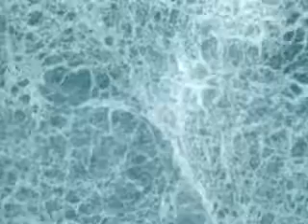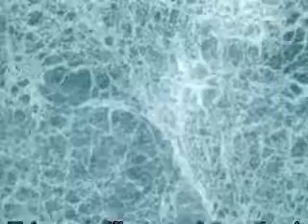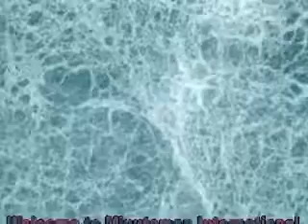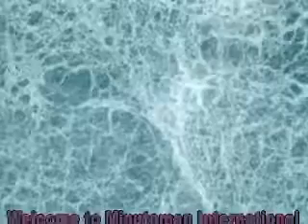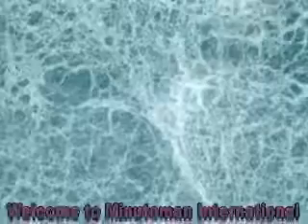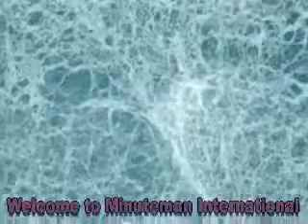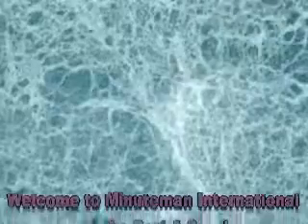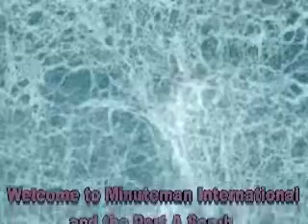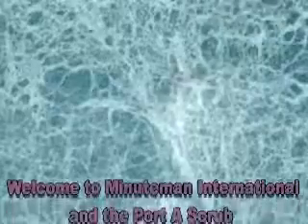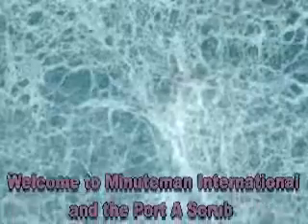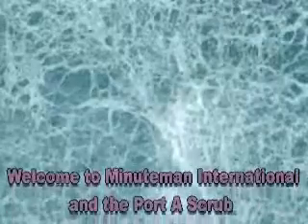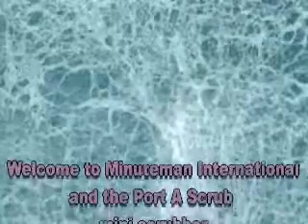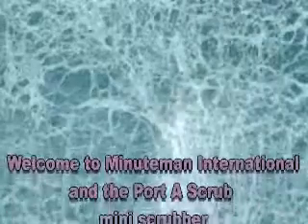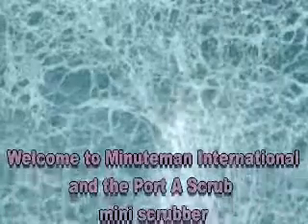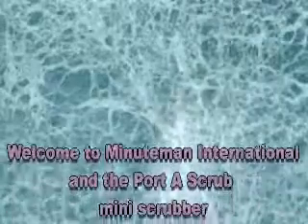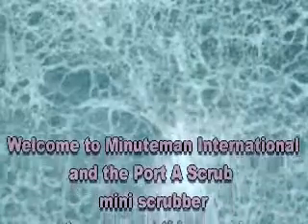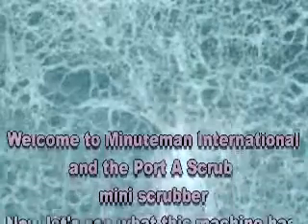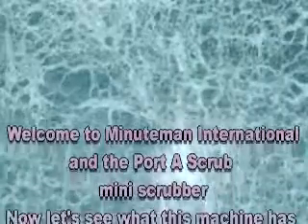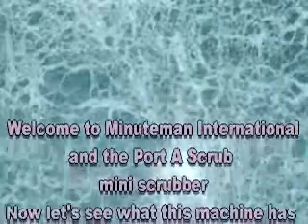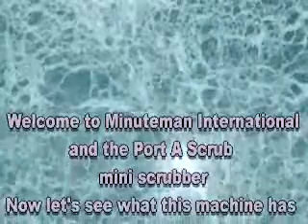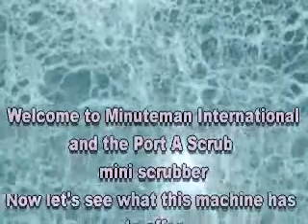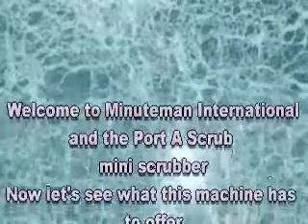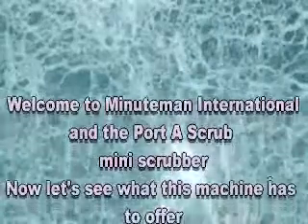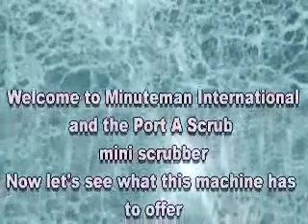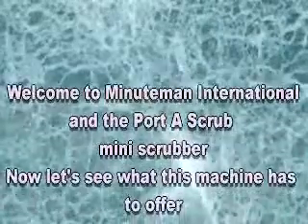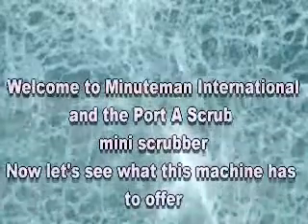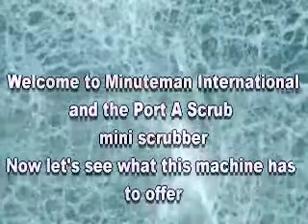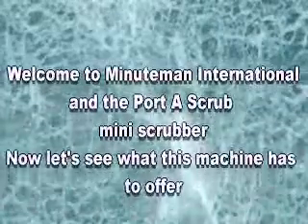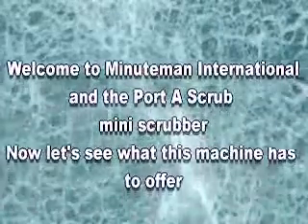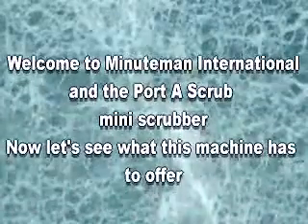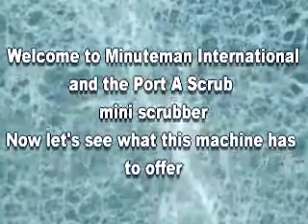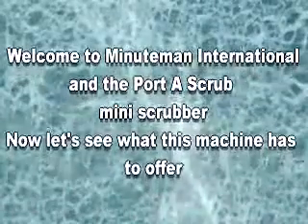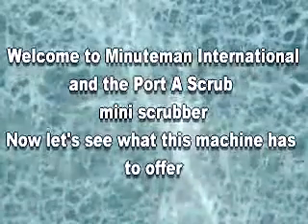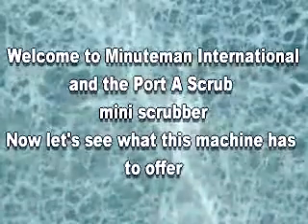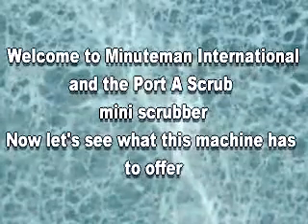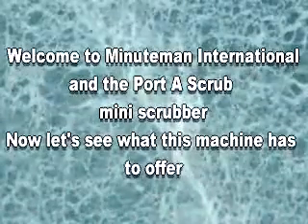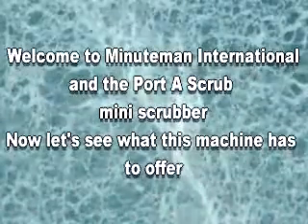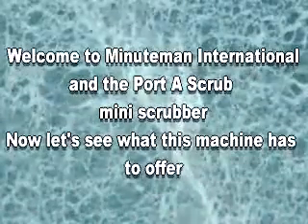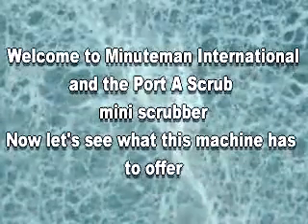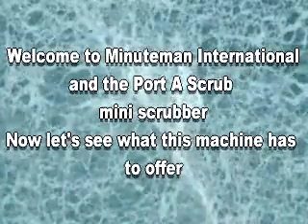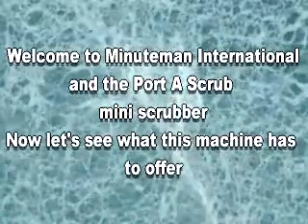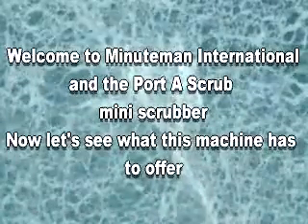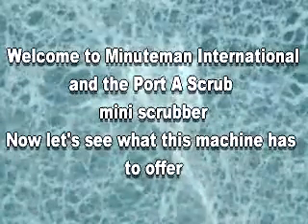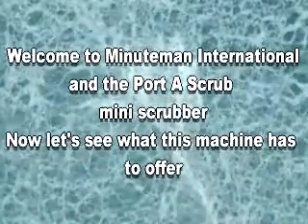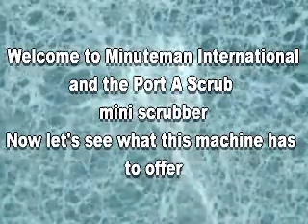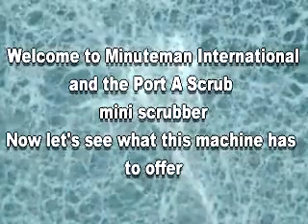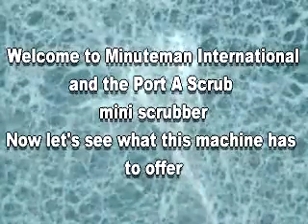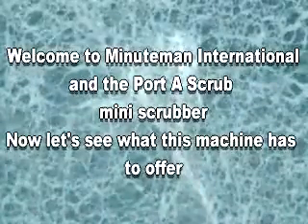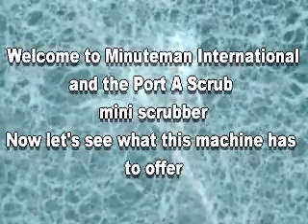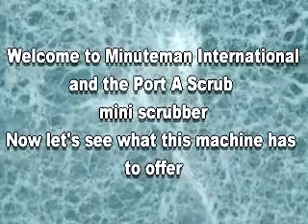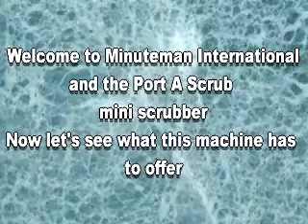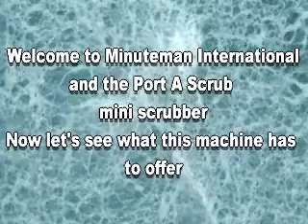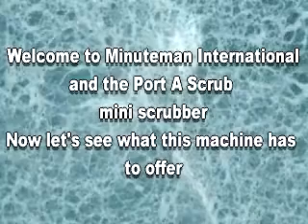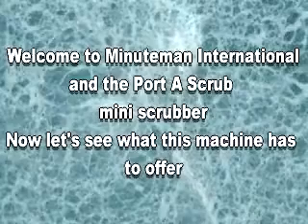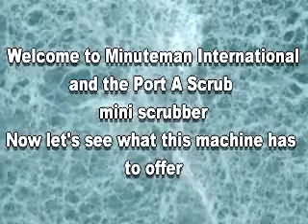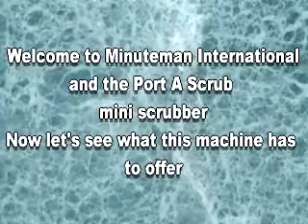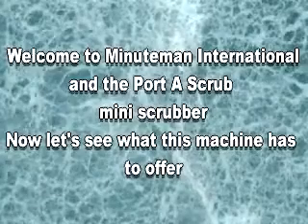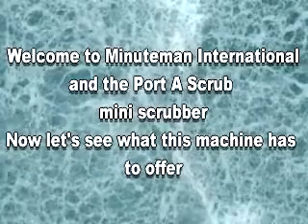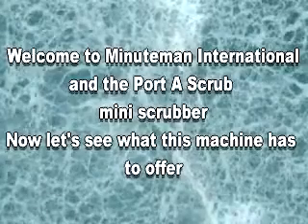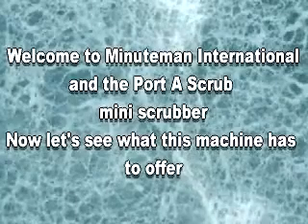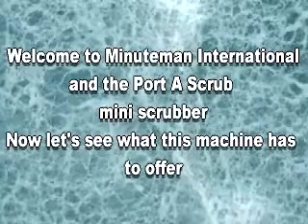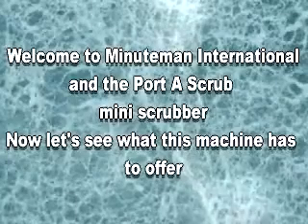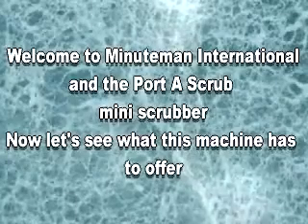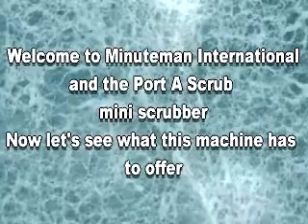Welcome to Minuteman International's Porta Scrub Mini Scrubber. Now let's see what this compact scrubber has to offer.